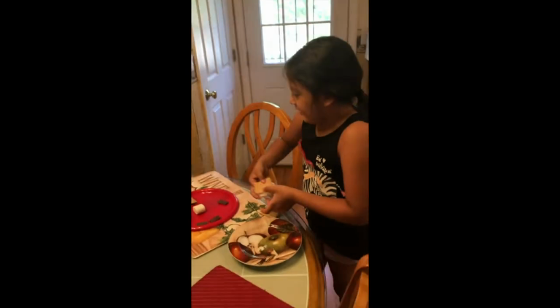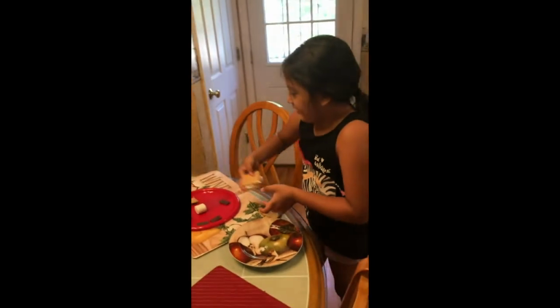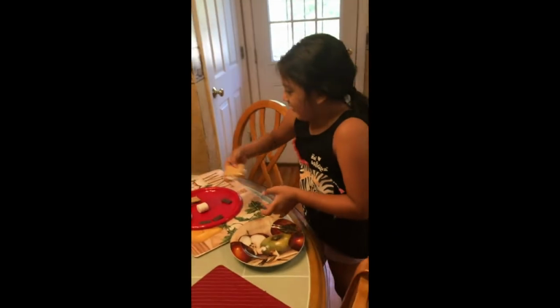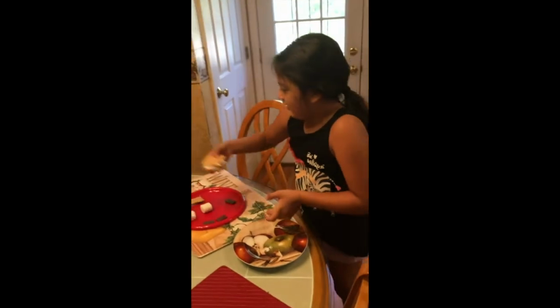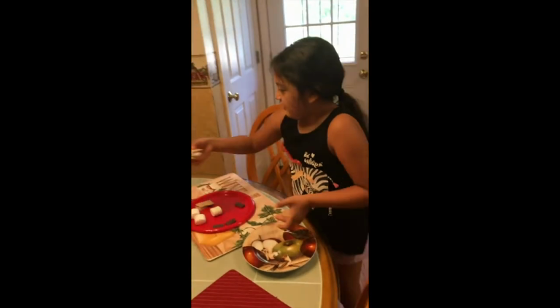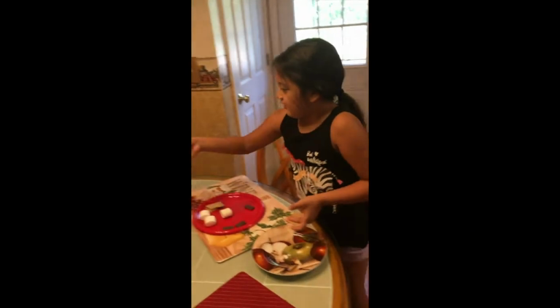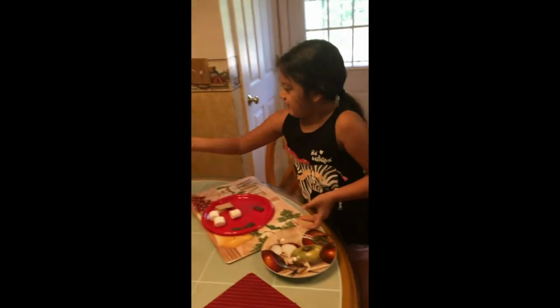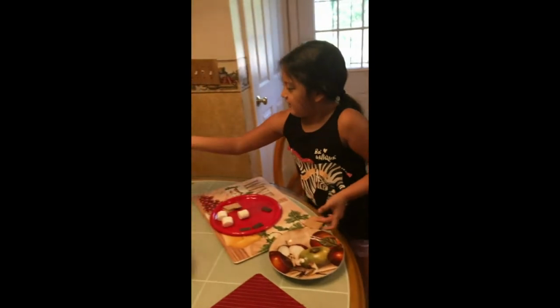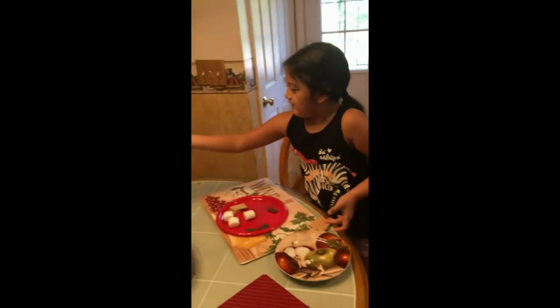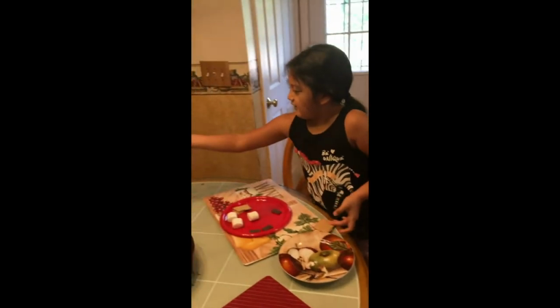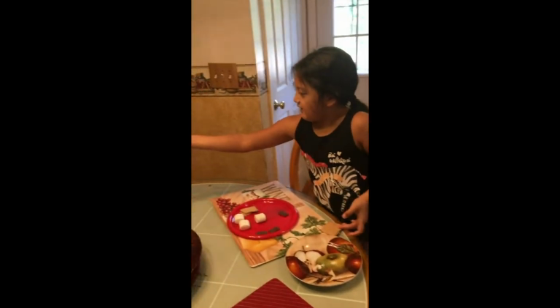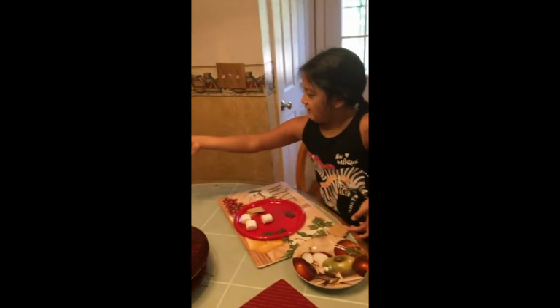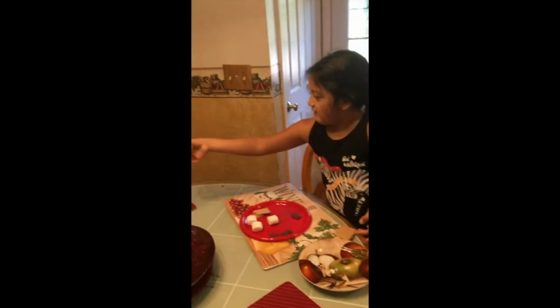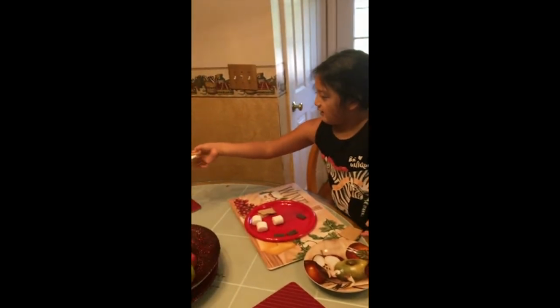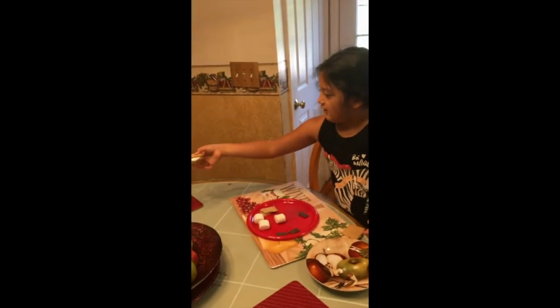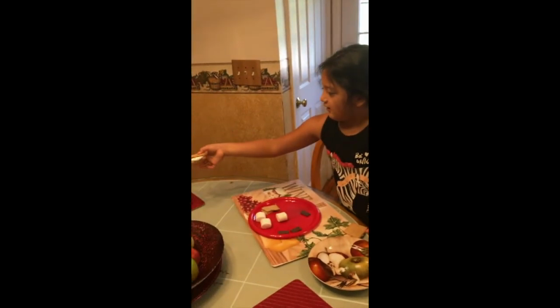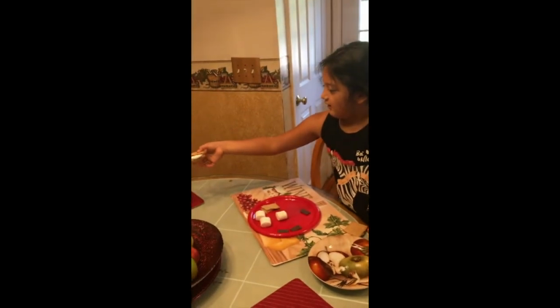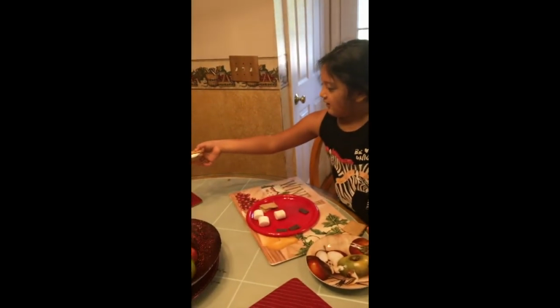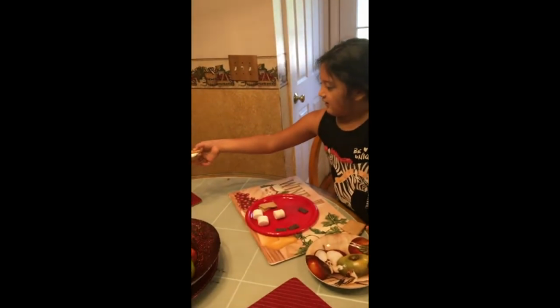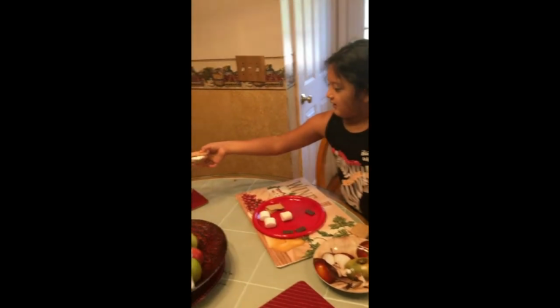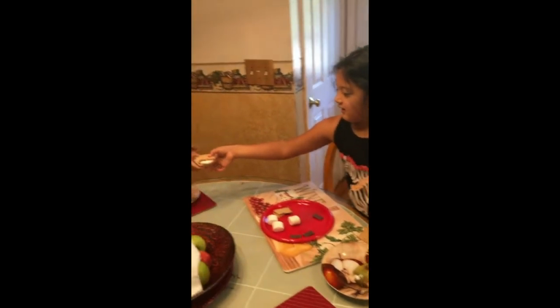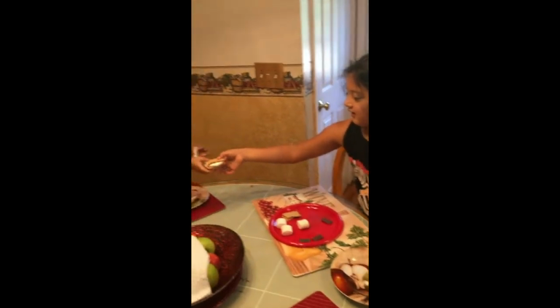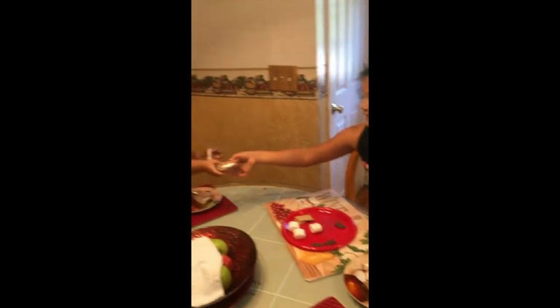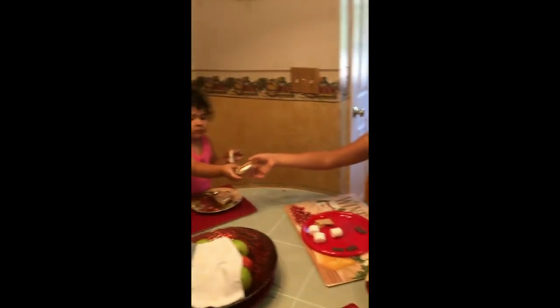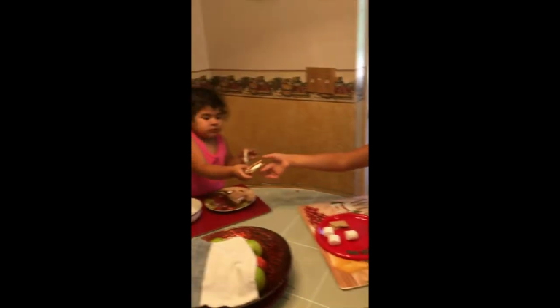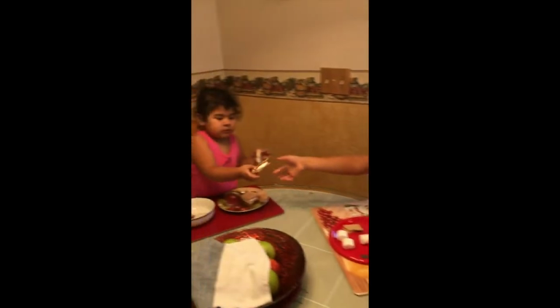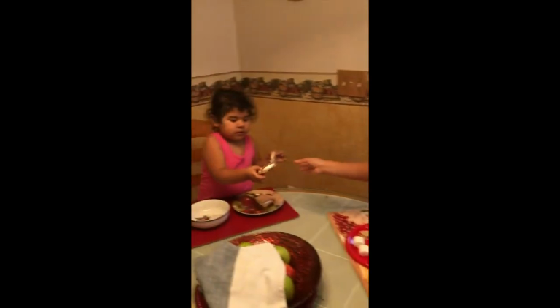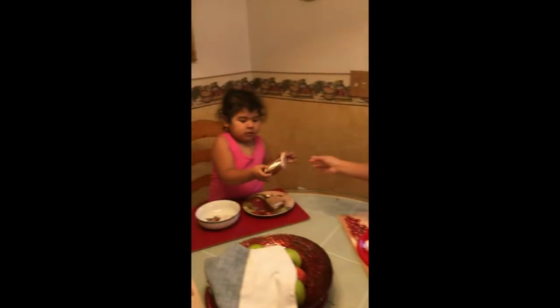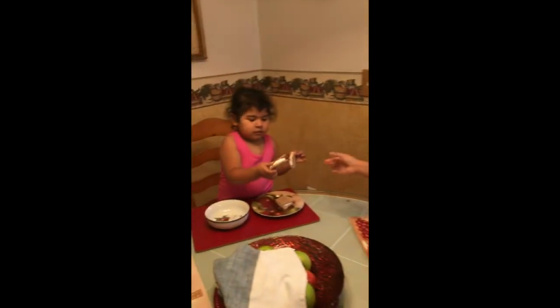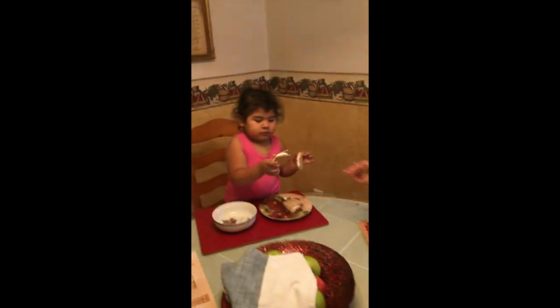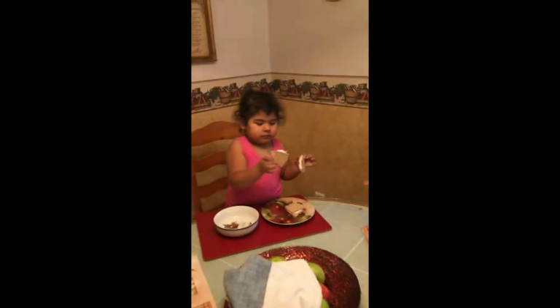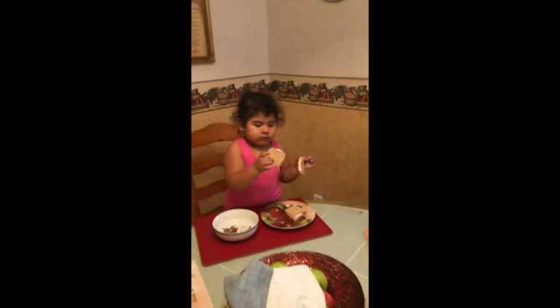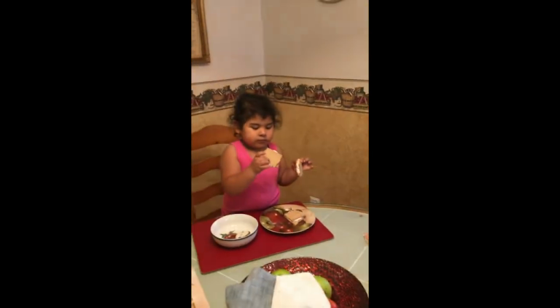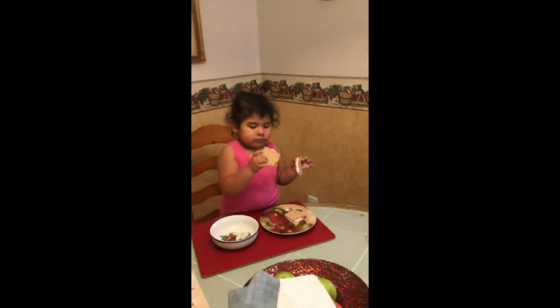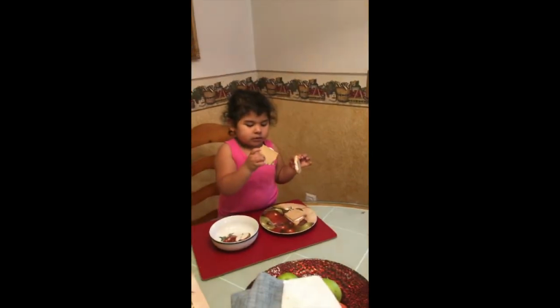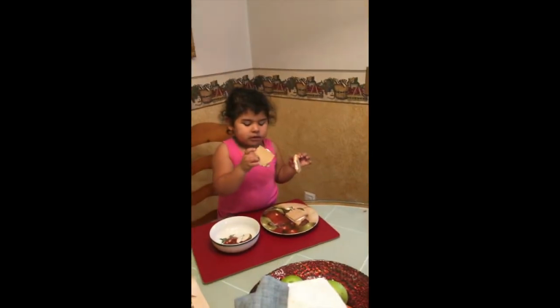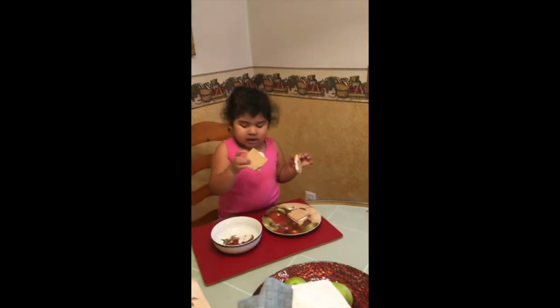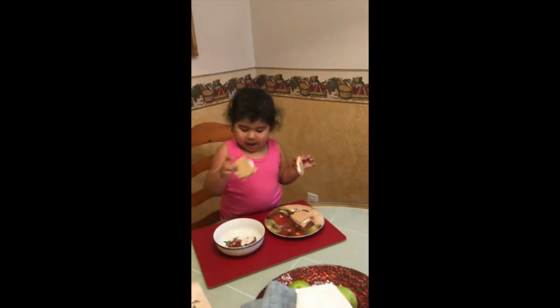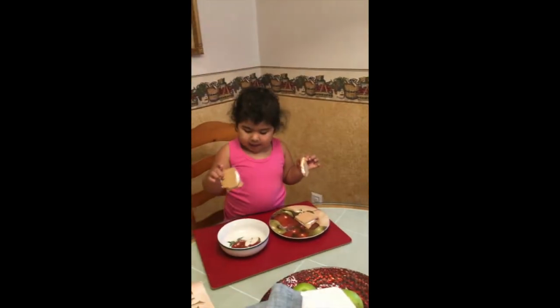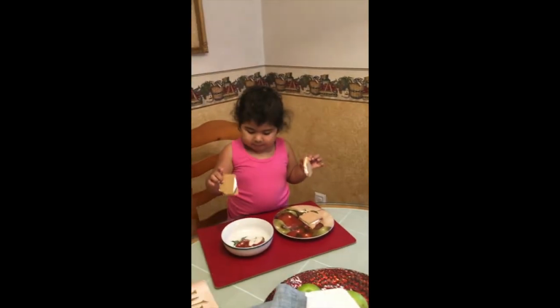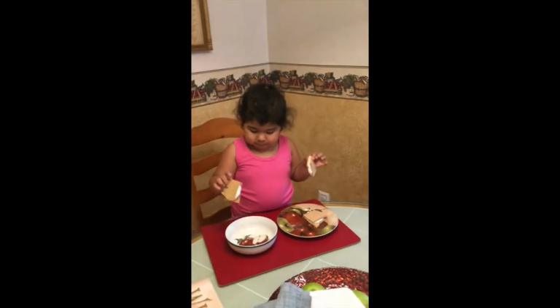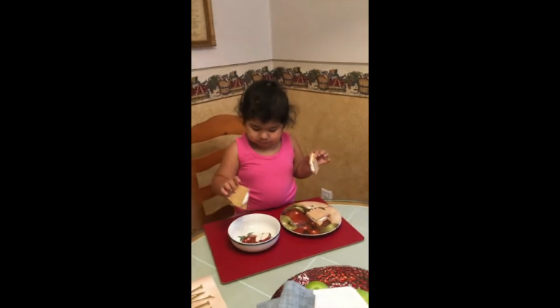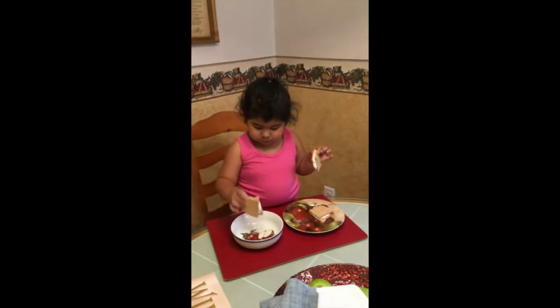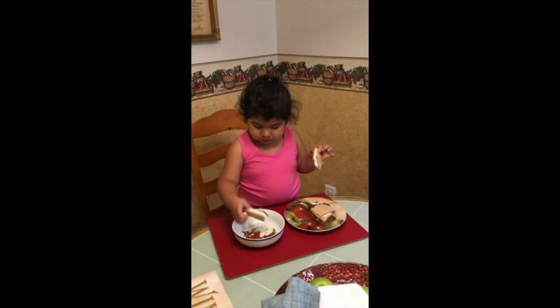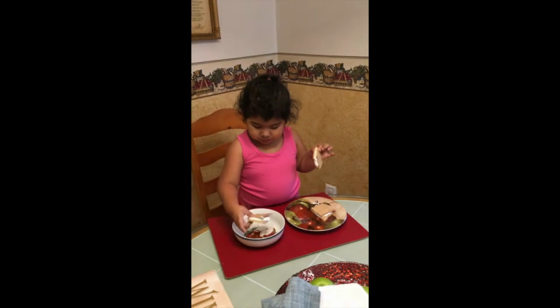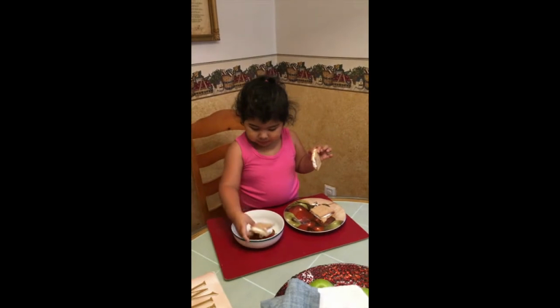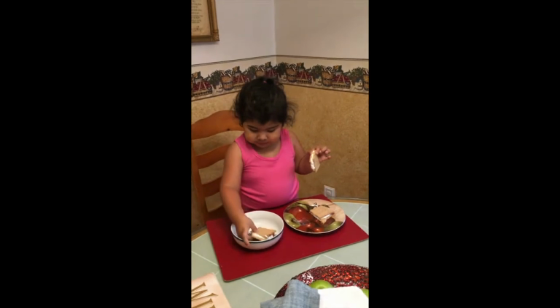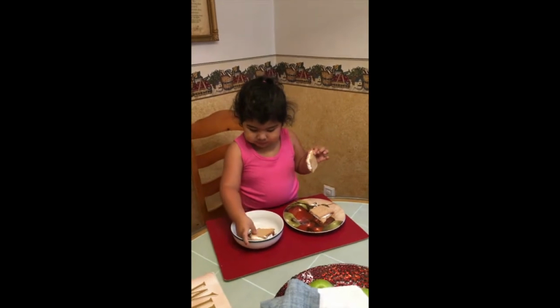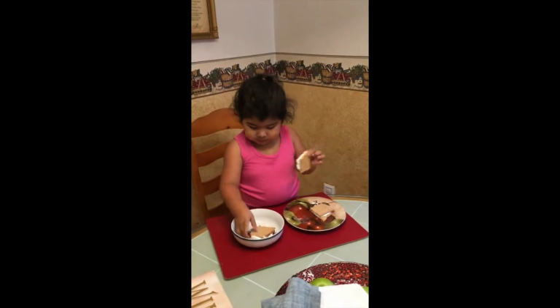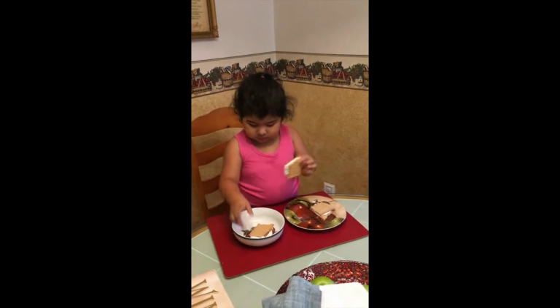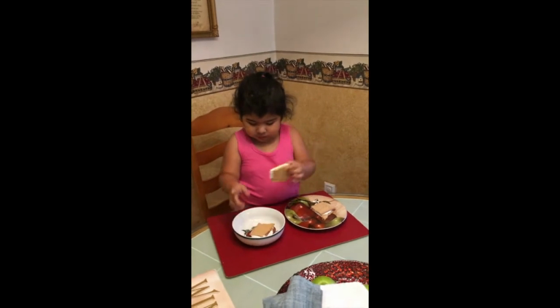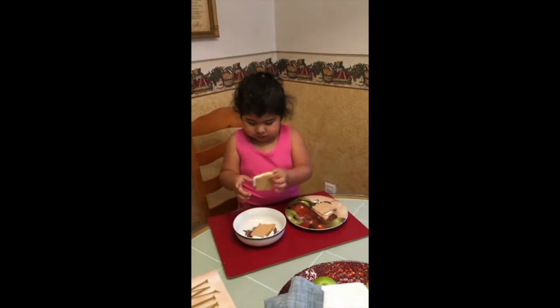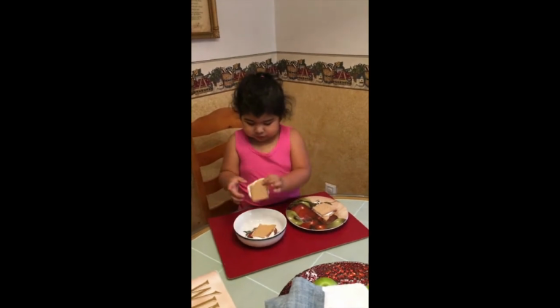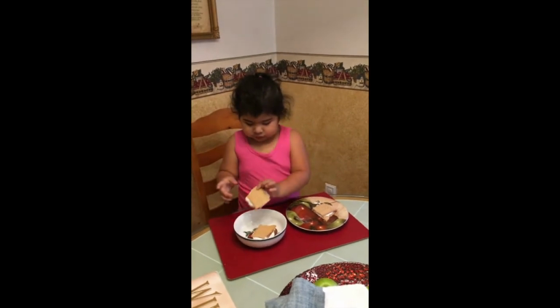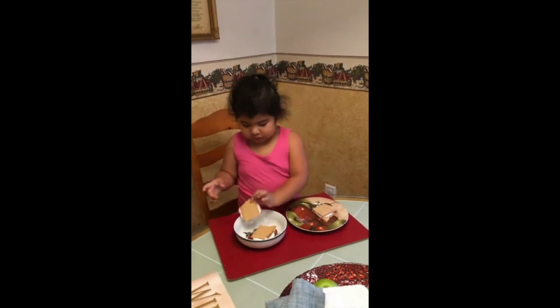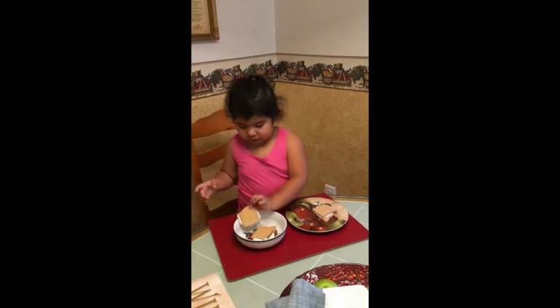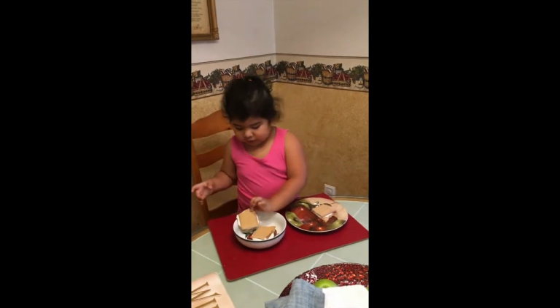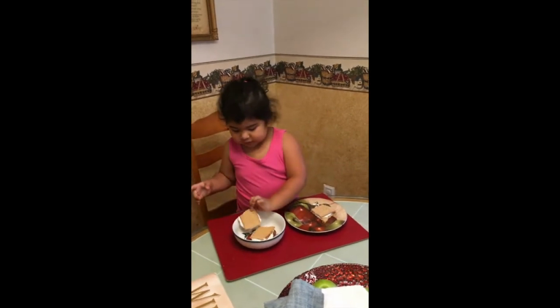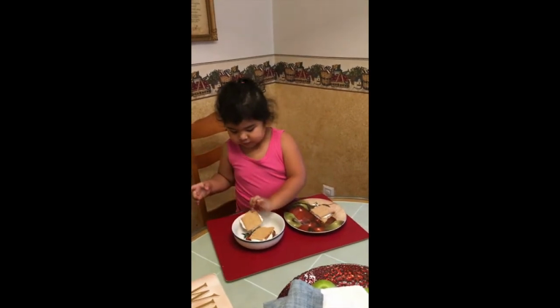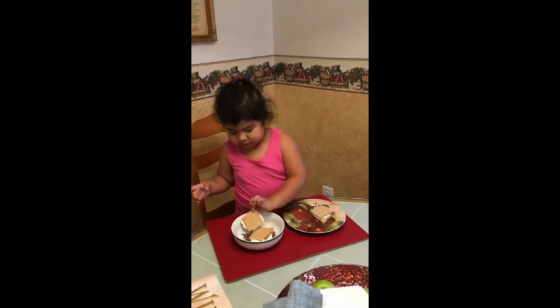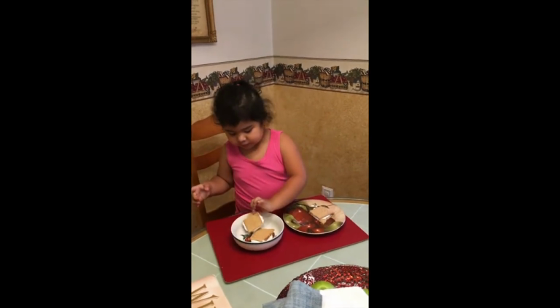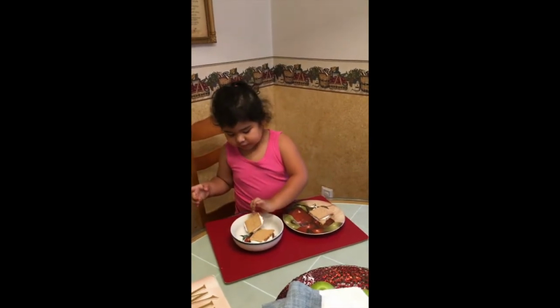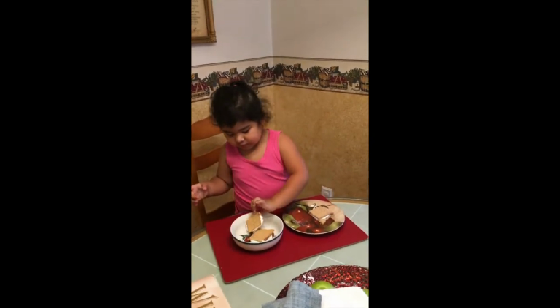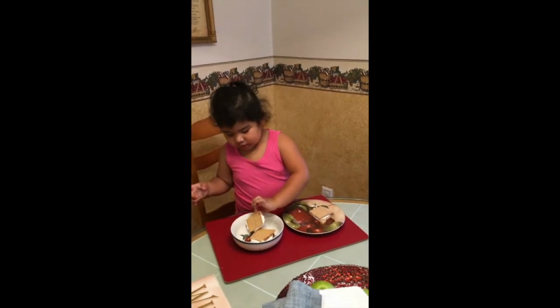And then you take a bite, right? Yeah. I'm going to make this one for me.